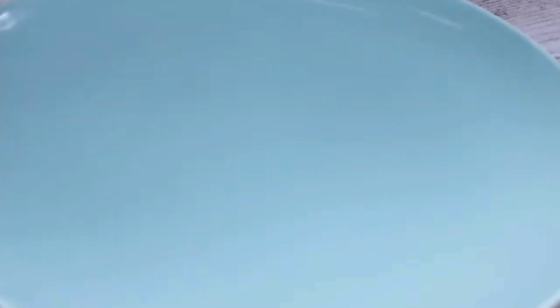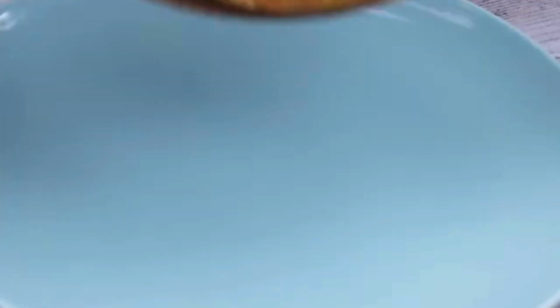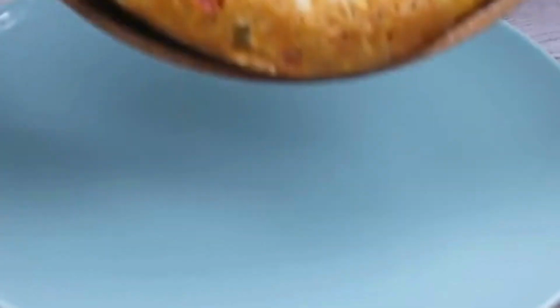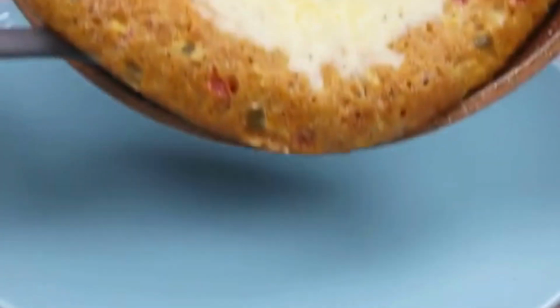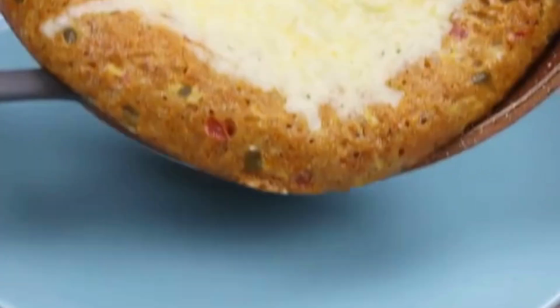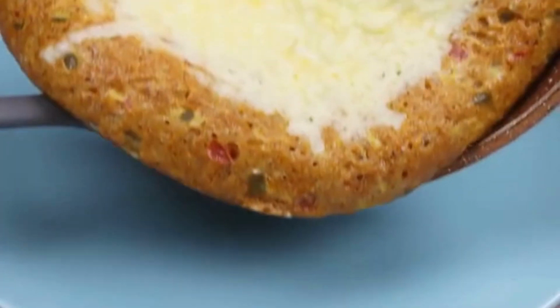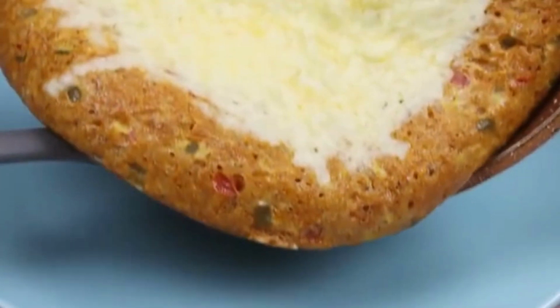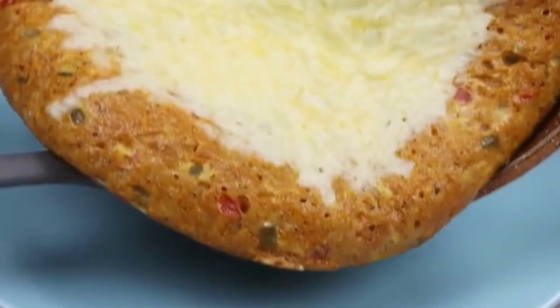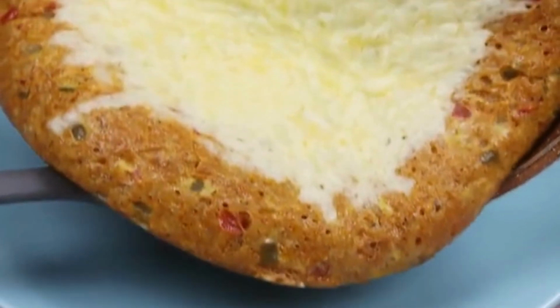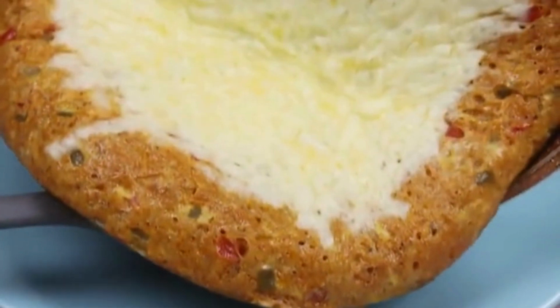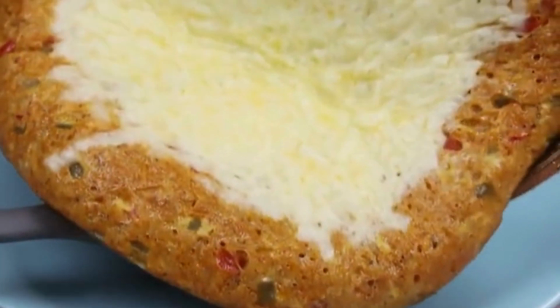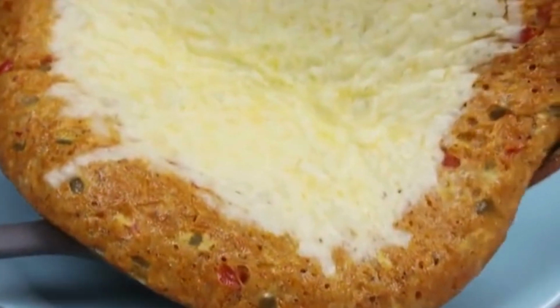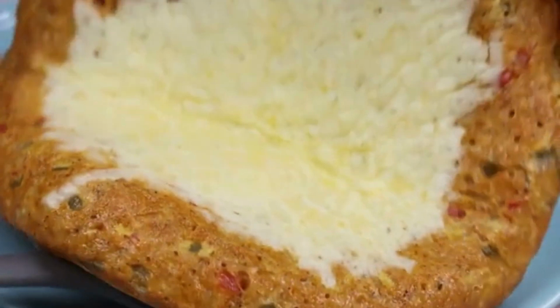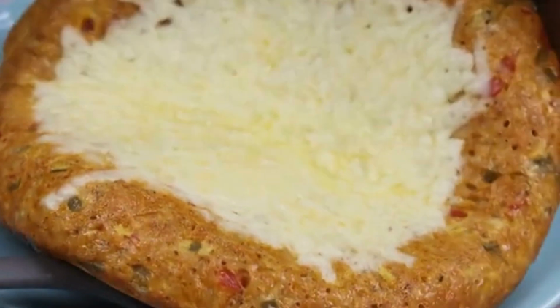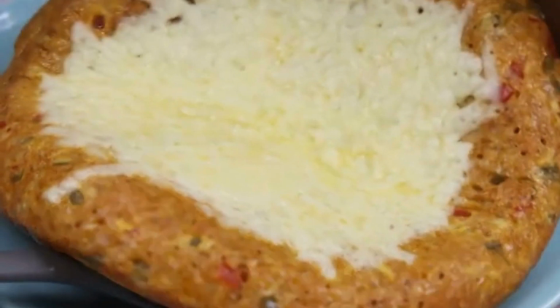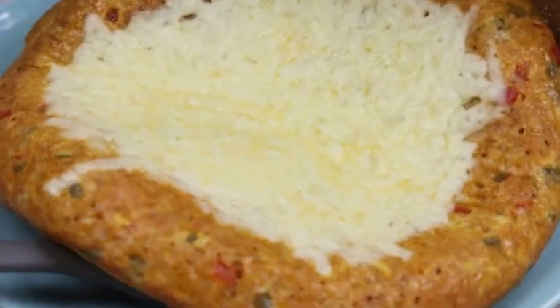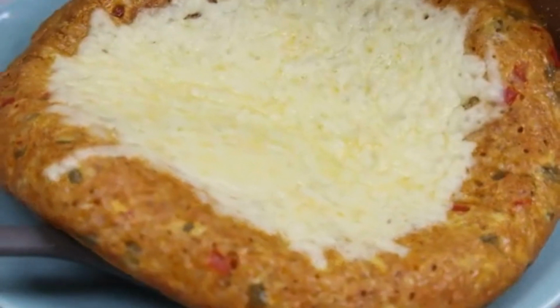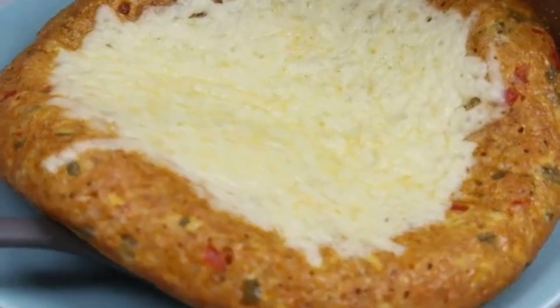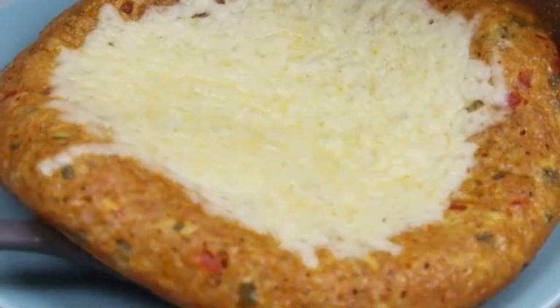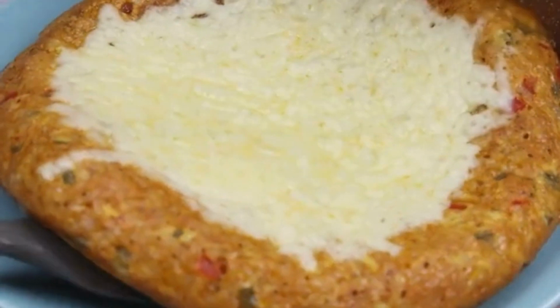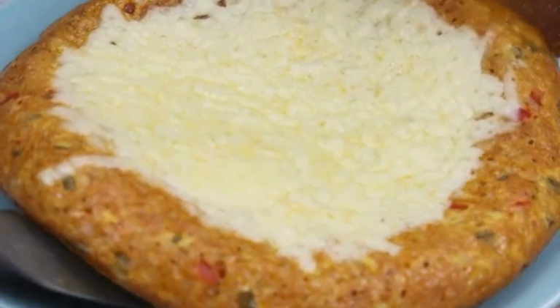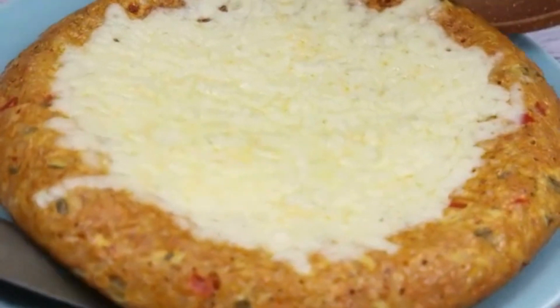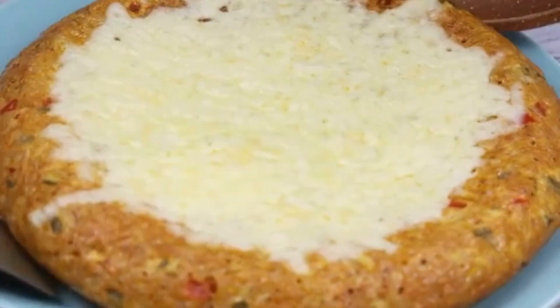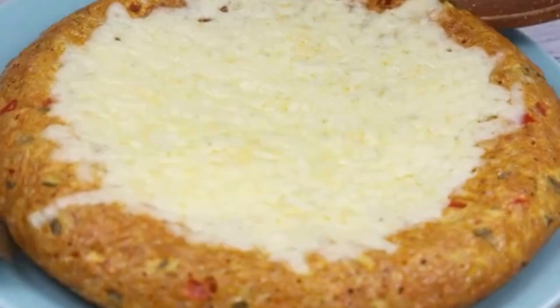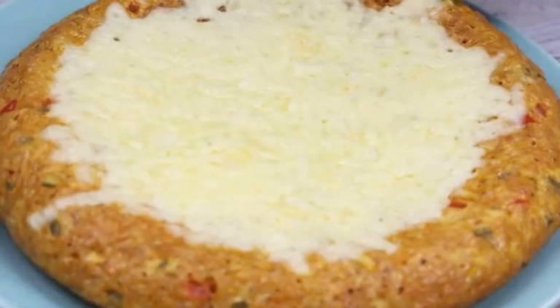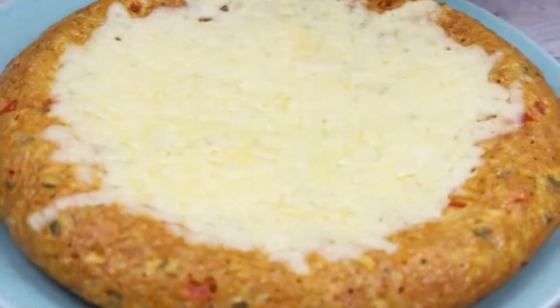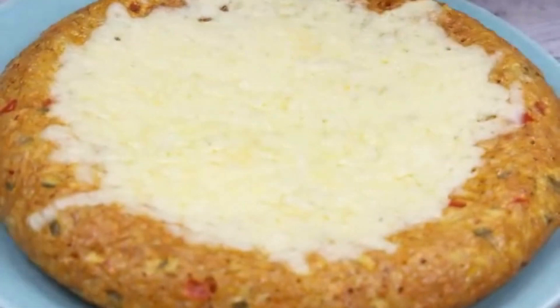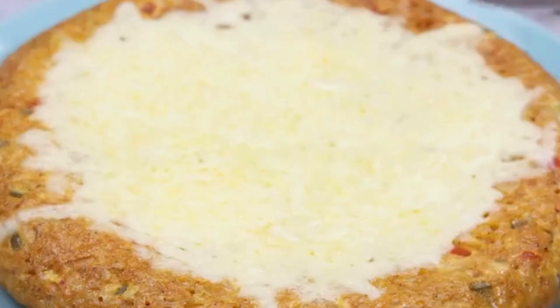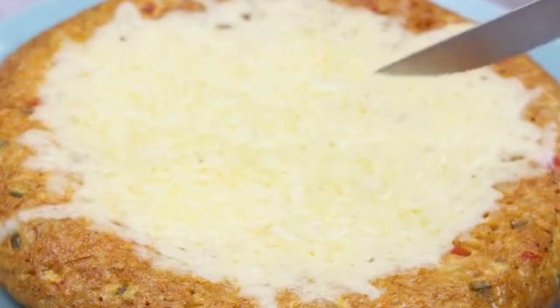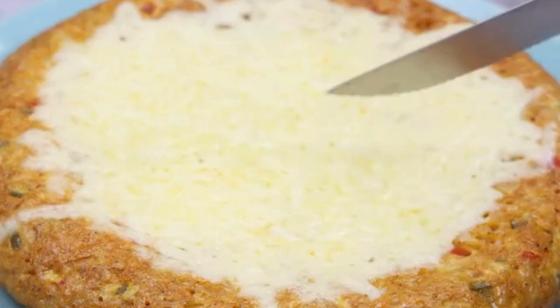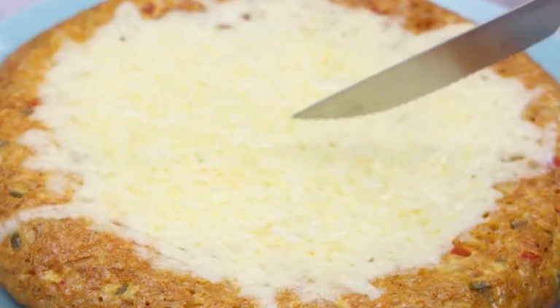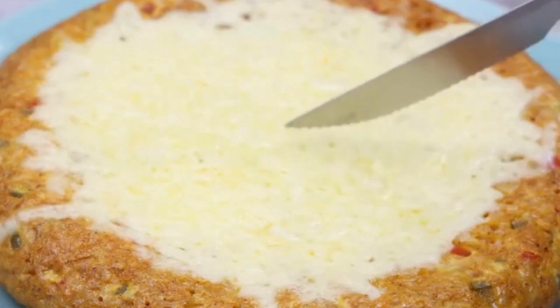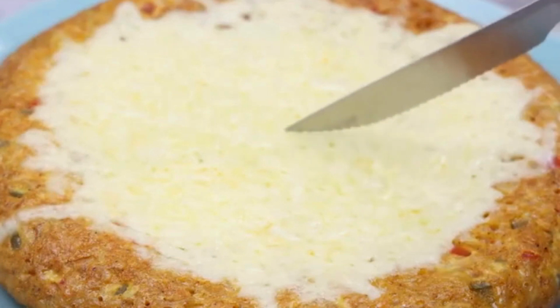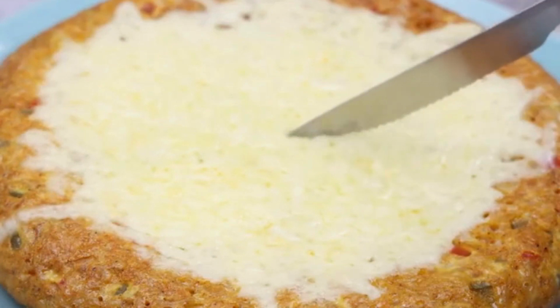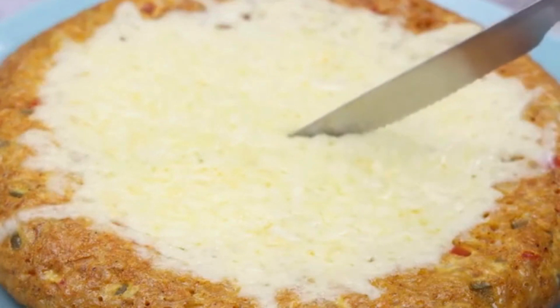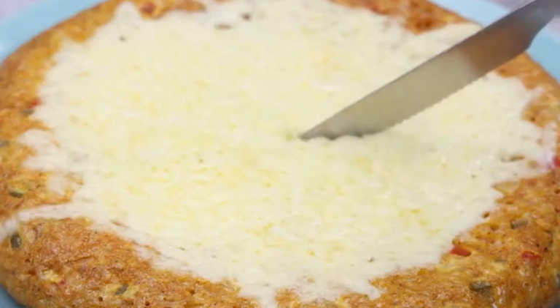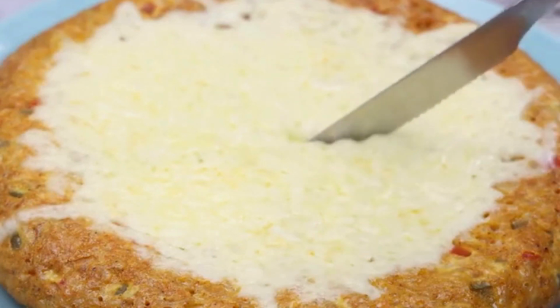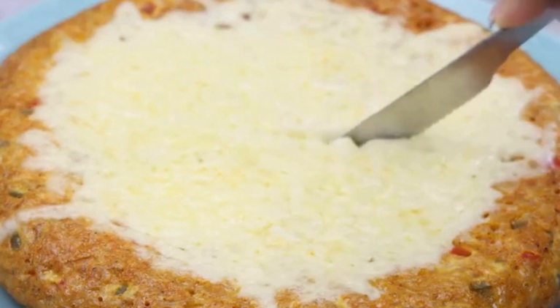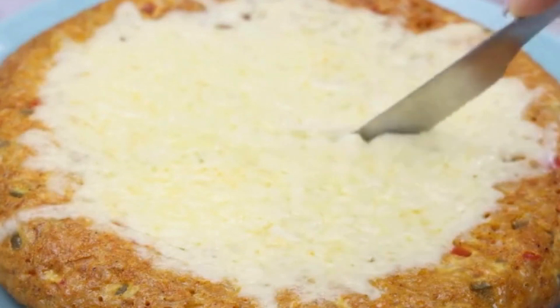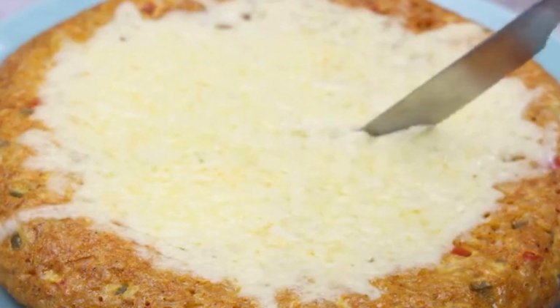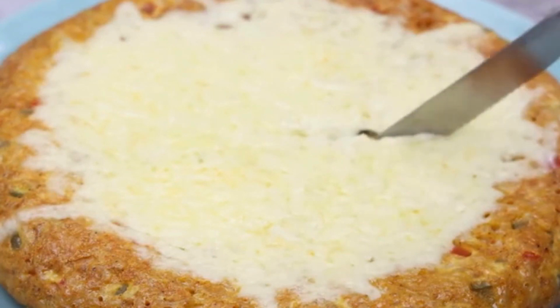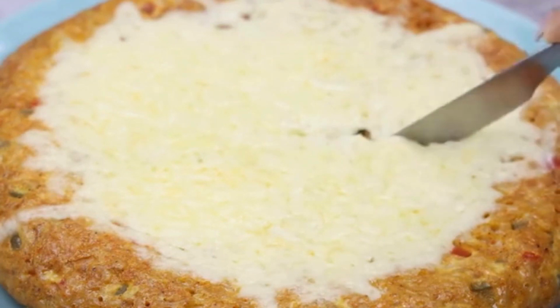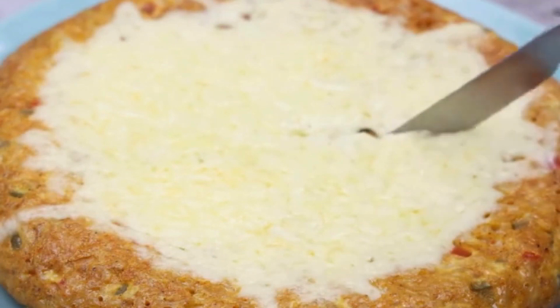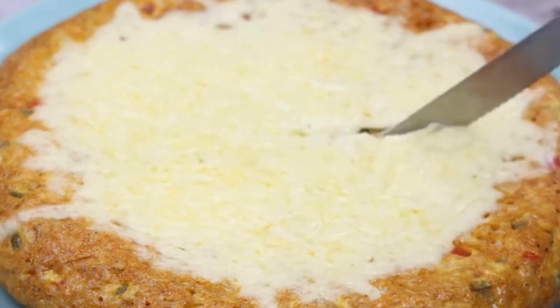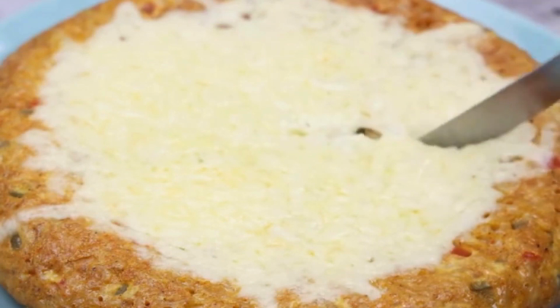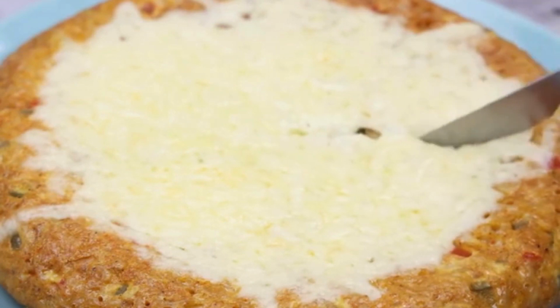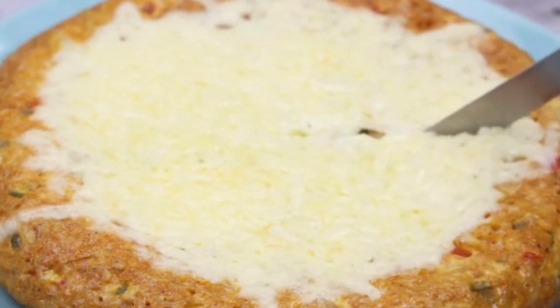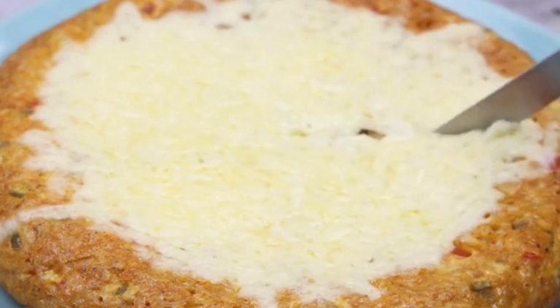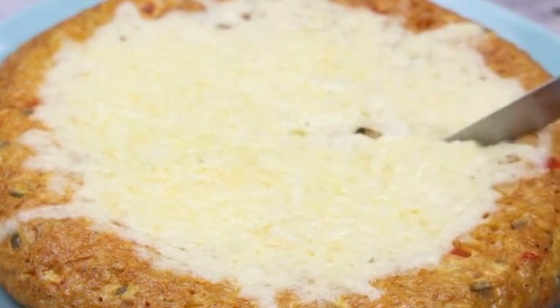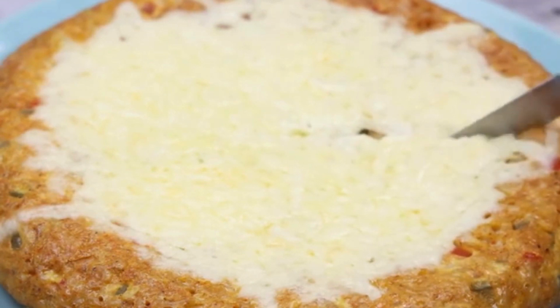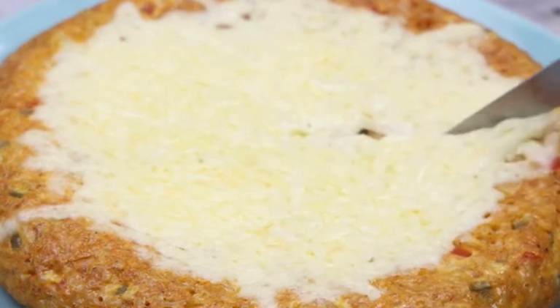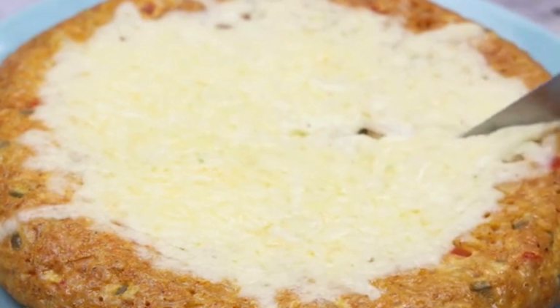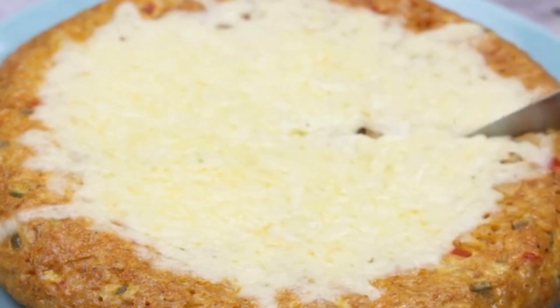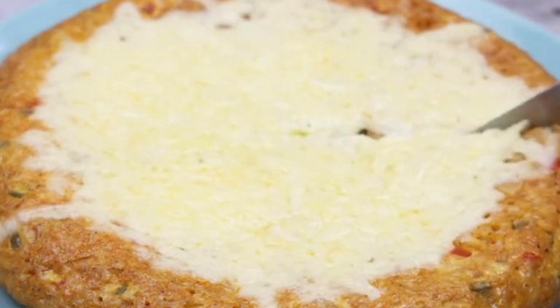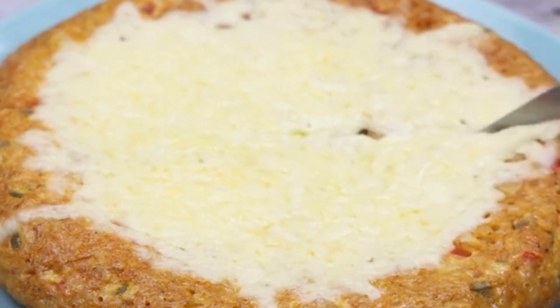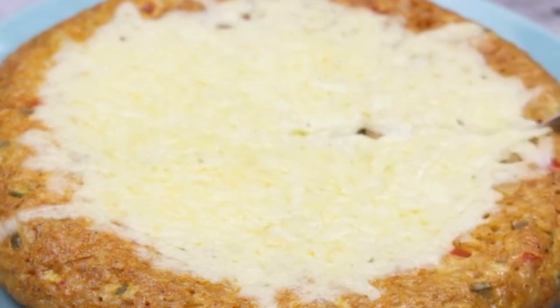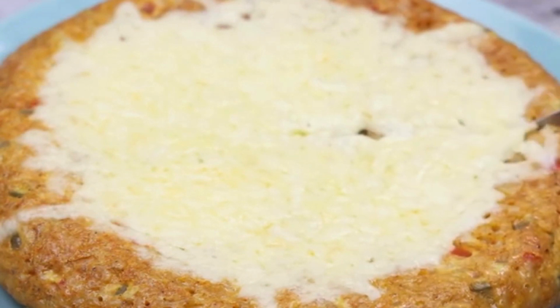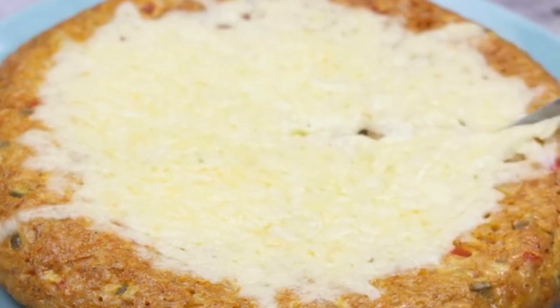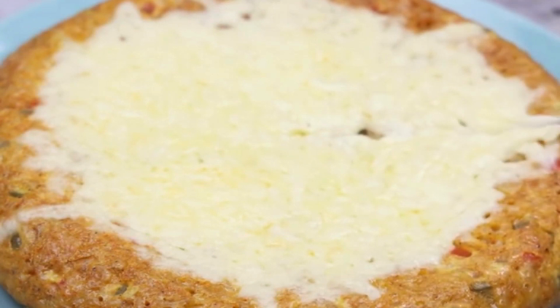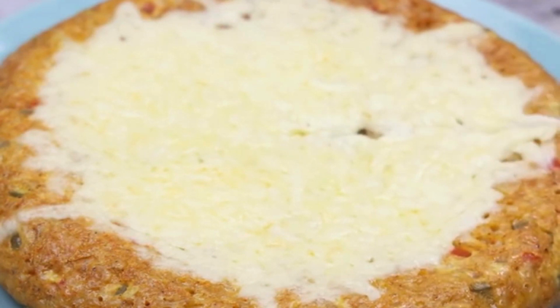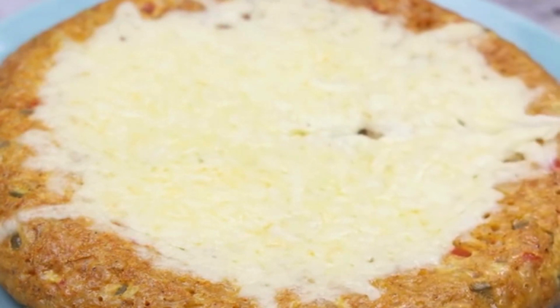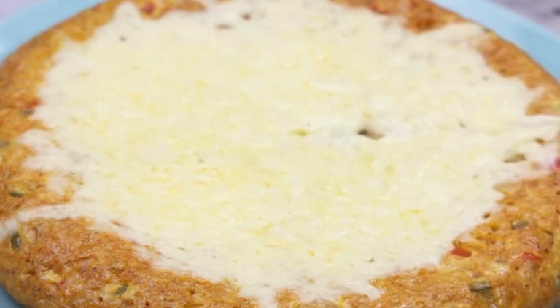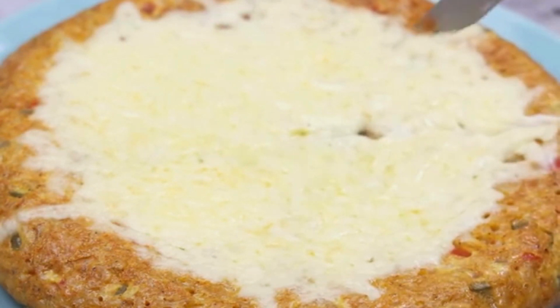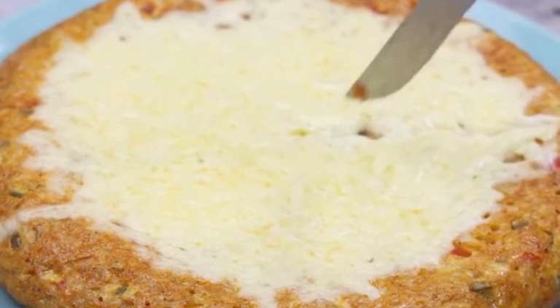After the time is up, our recipe is ready — look how beautiful it turned out. Now just serve and enjoy this delight.